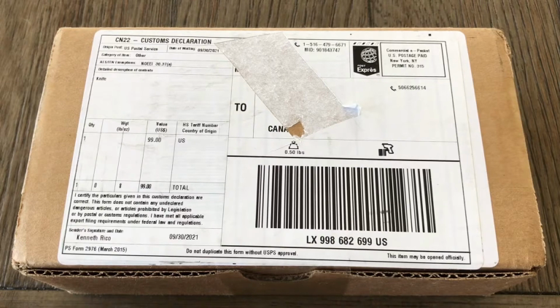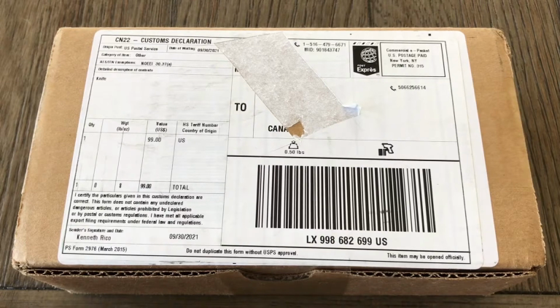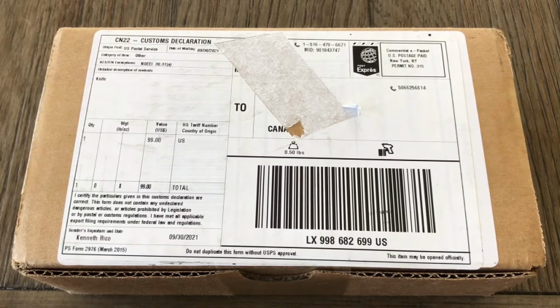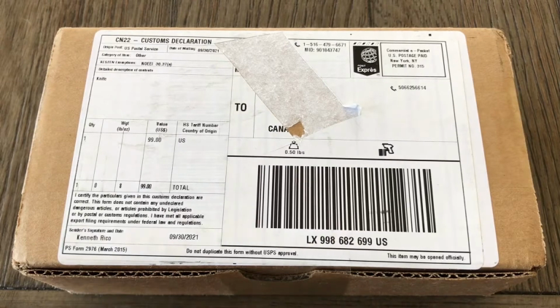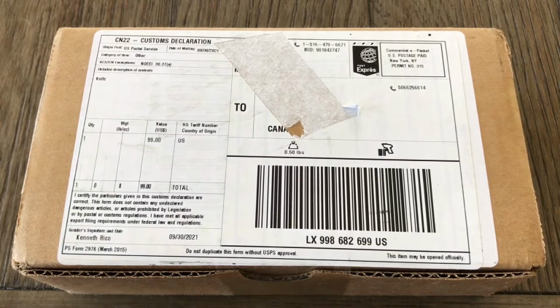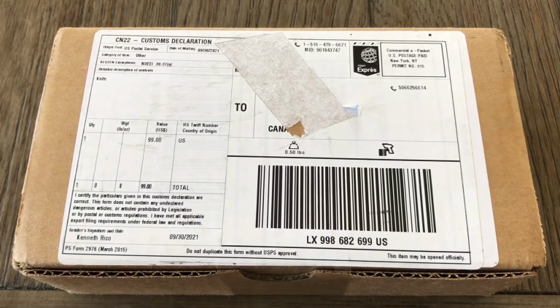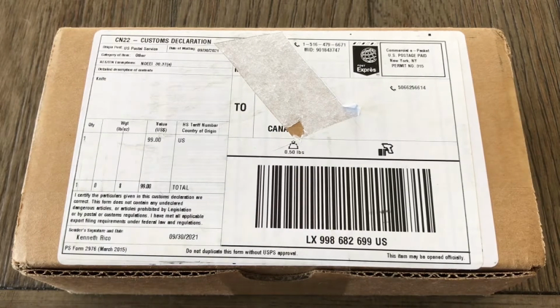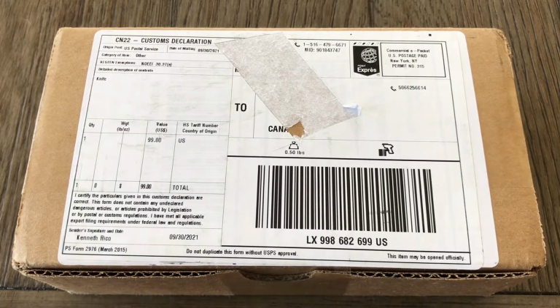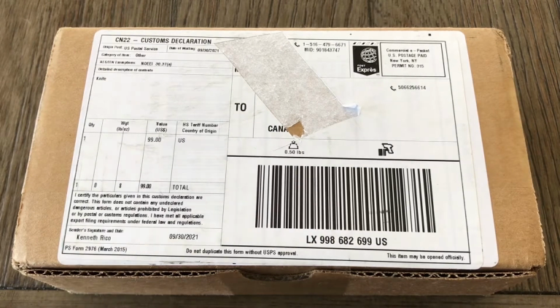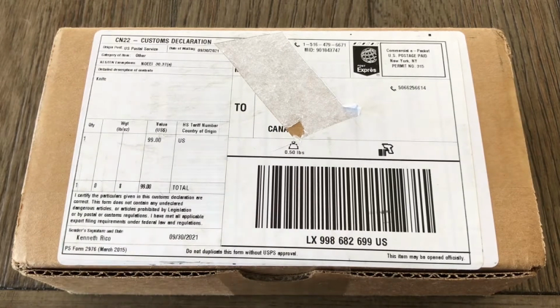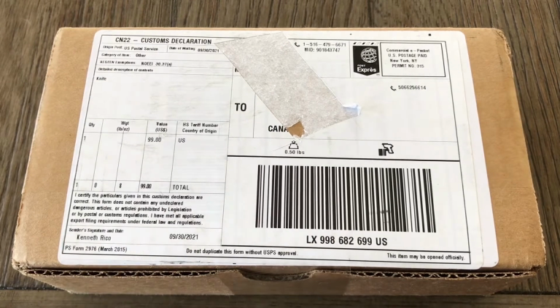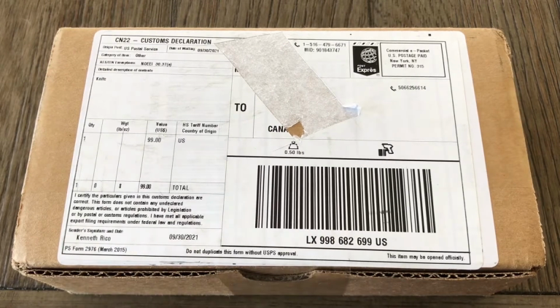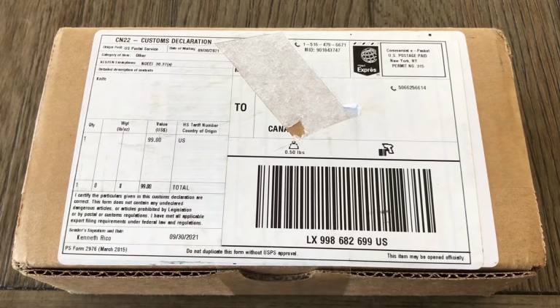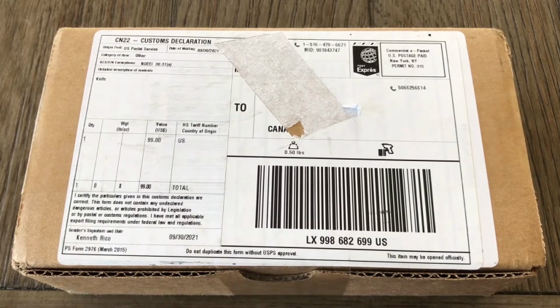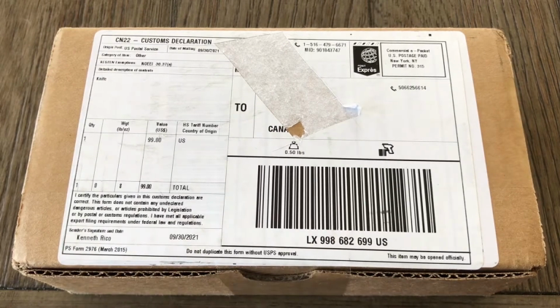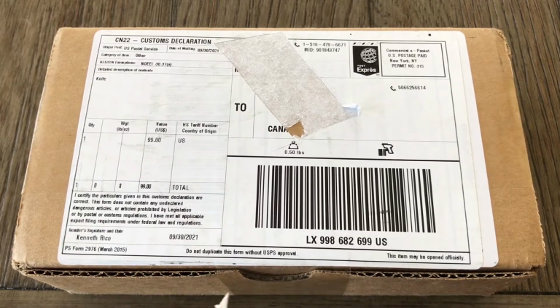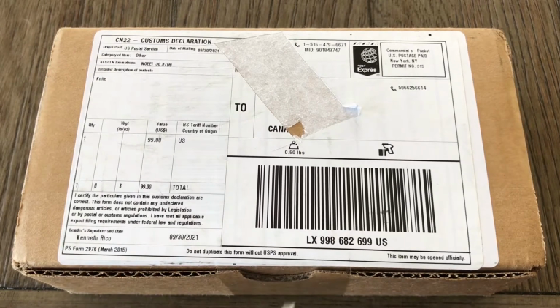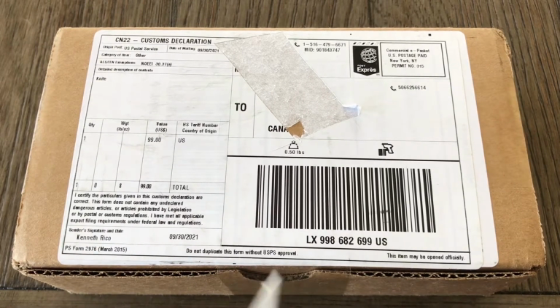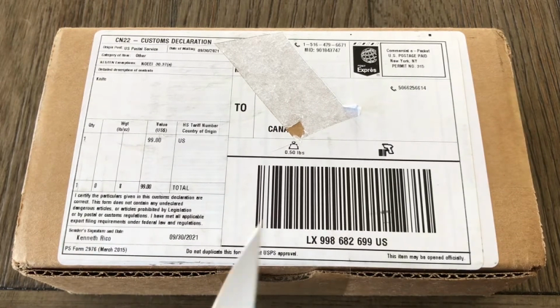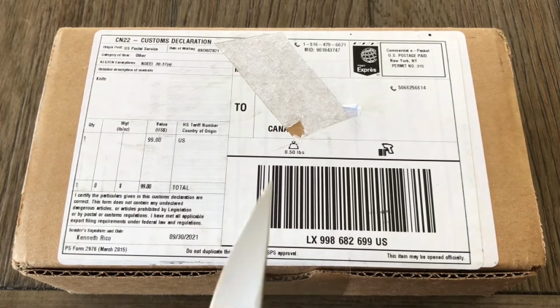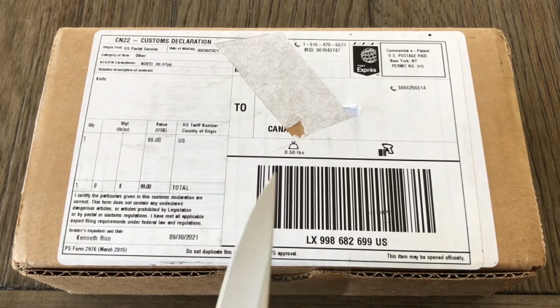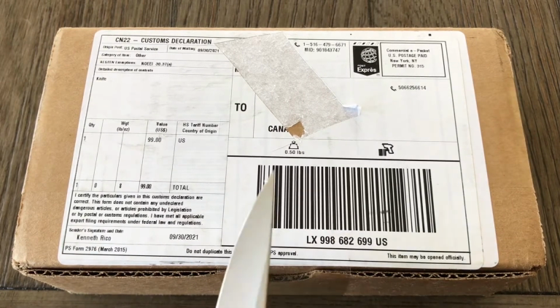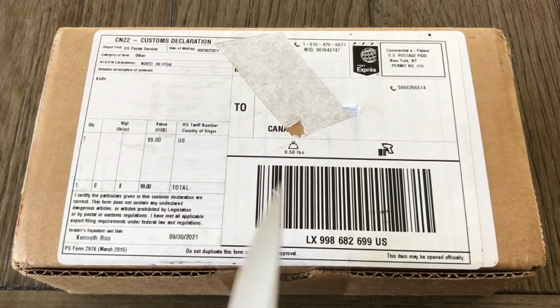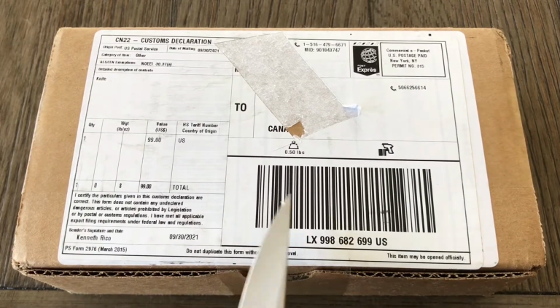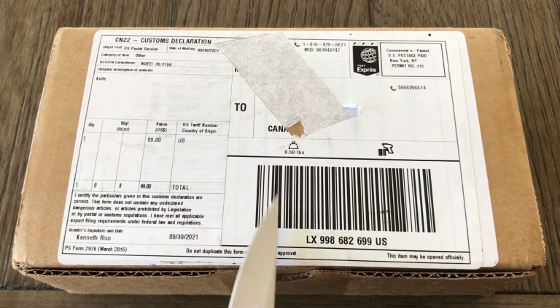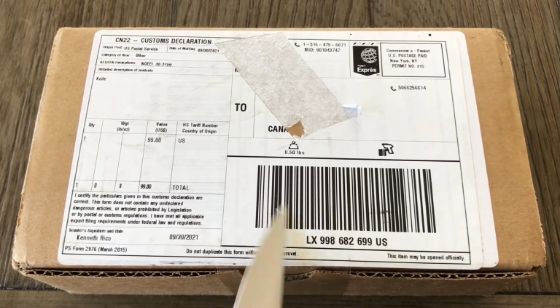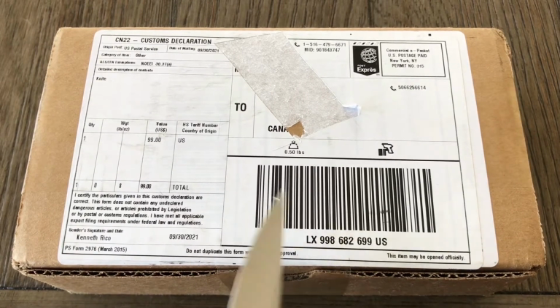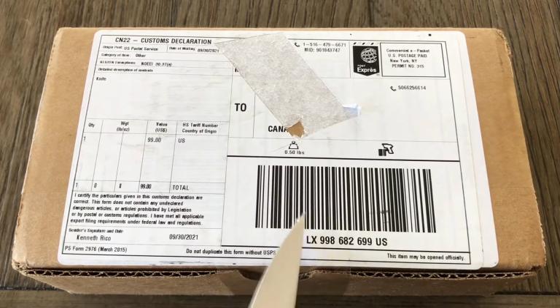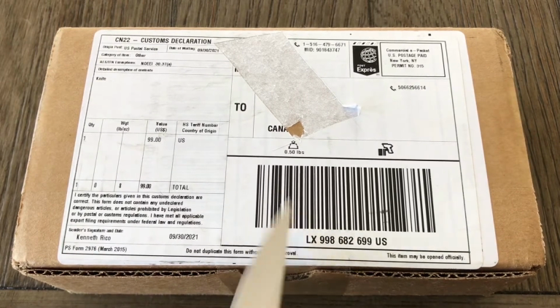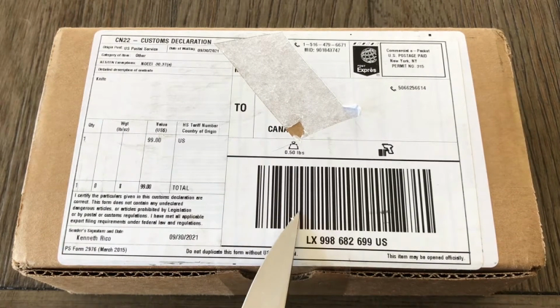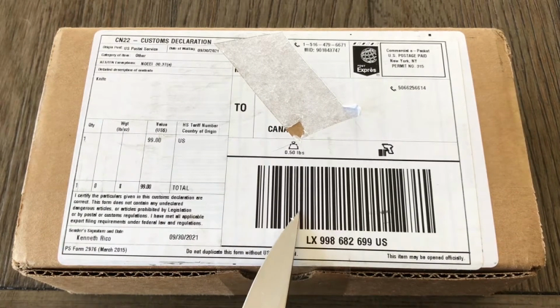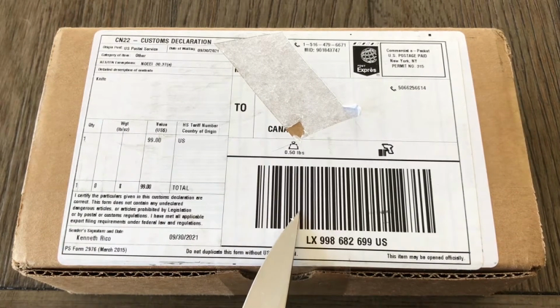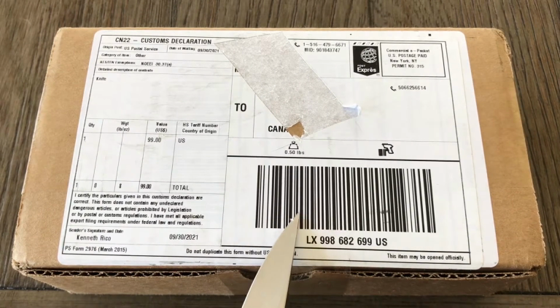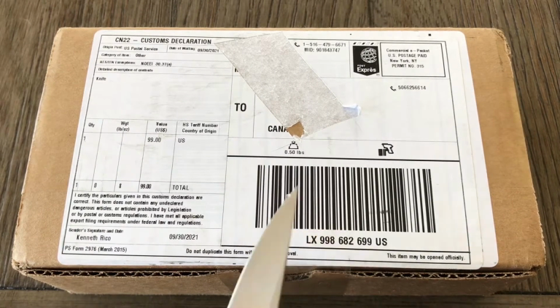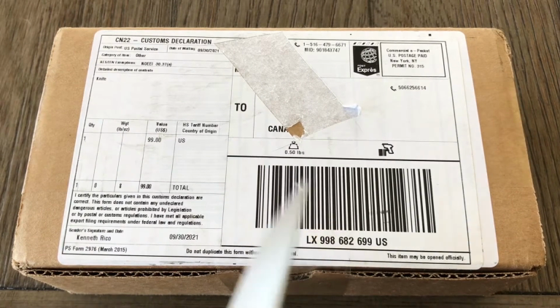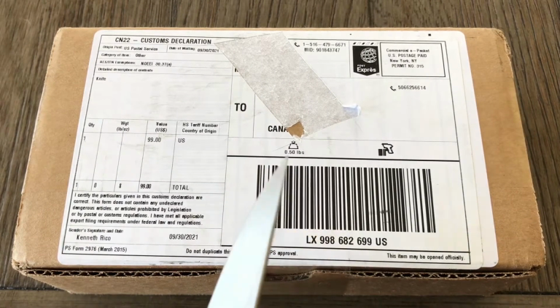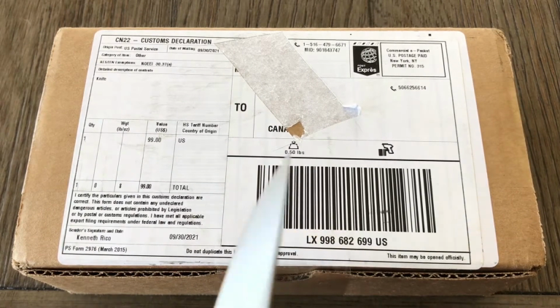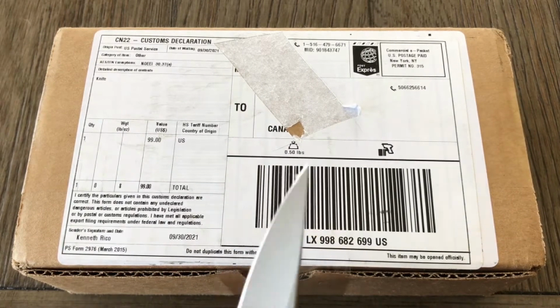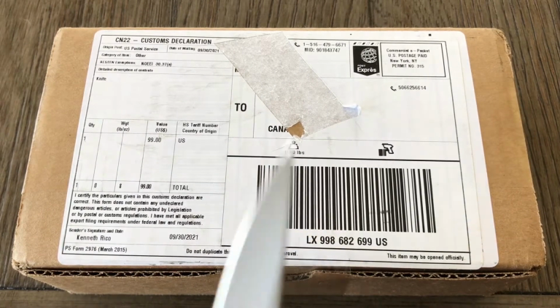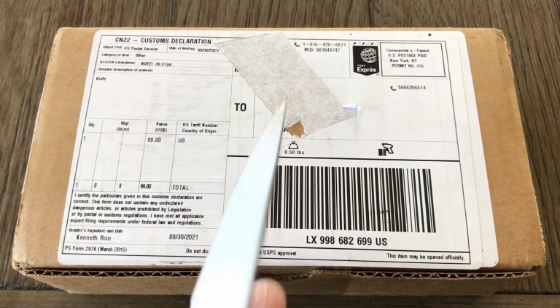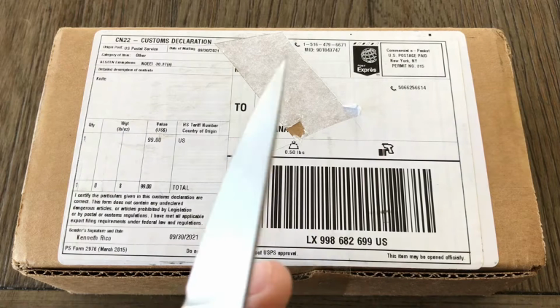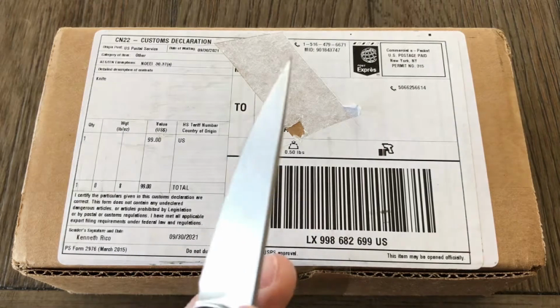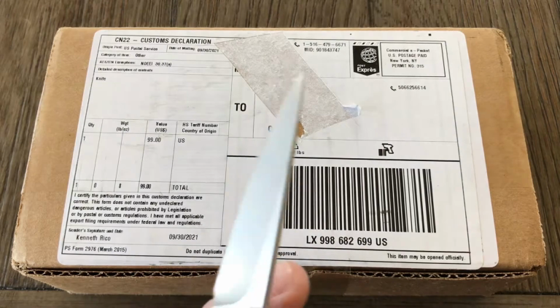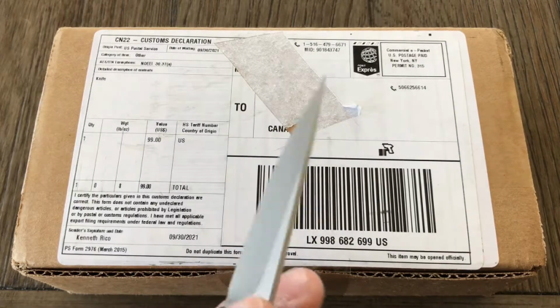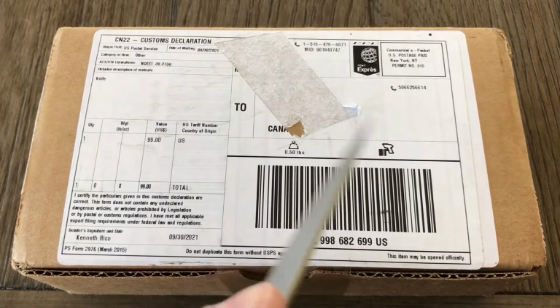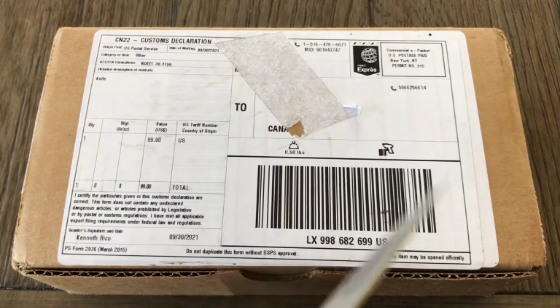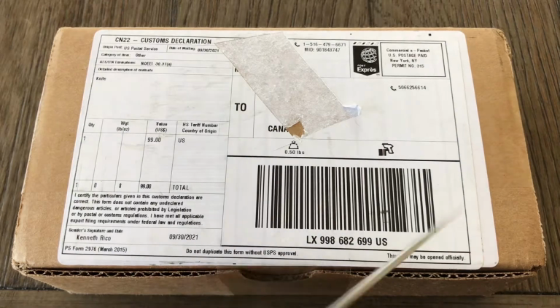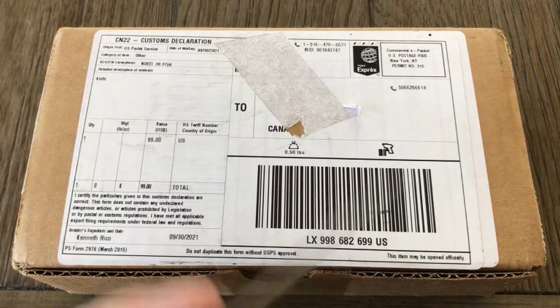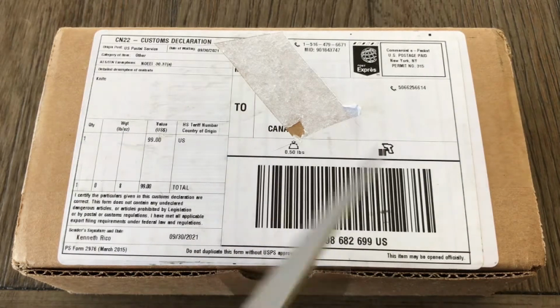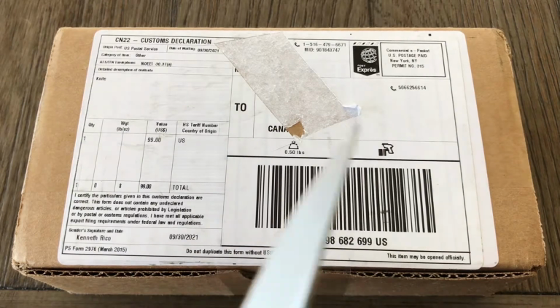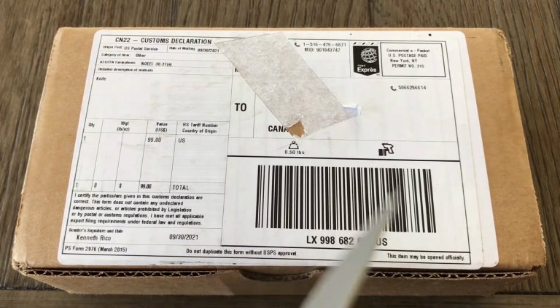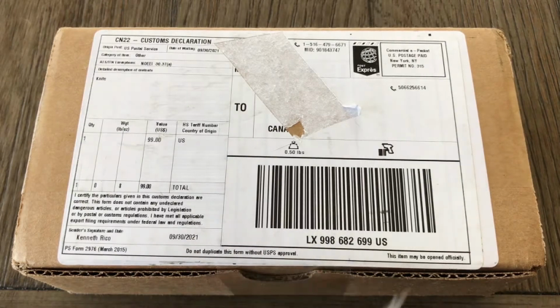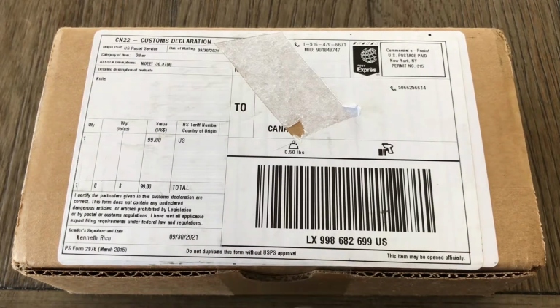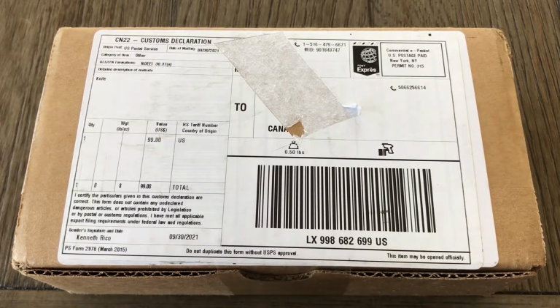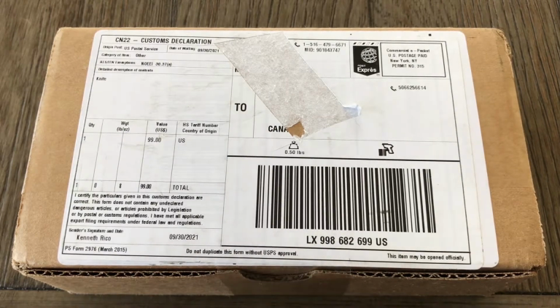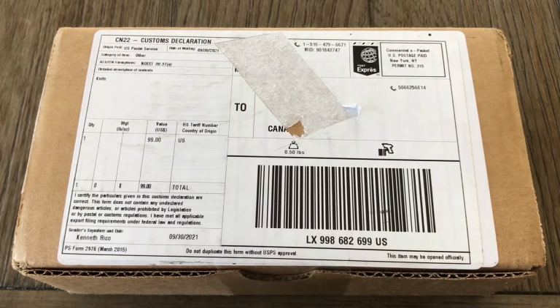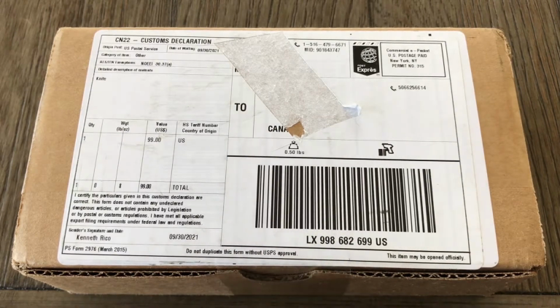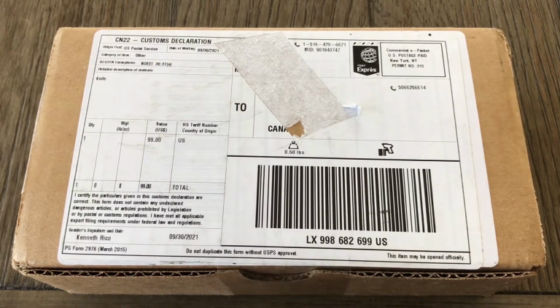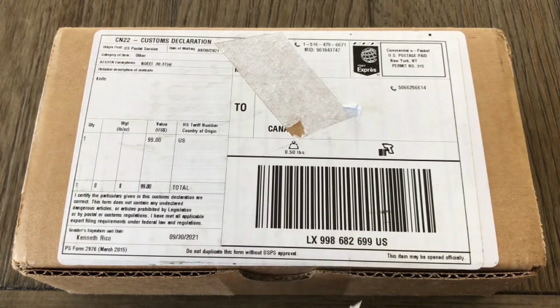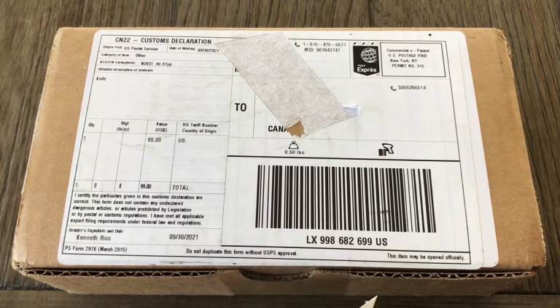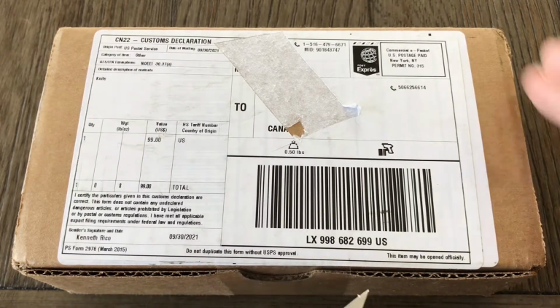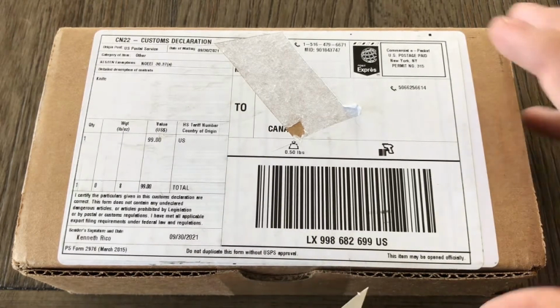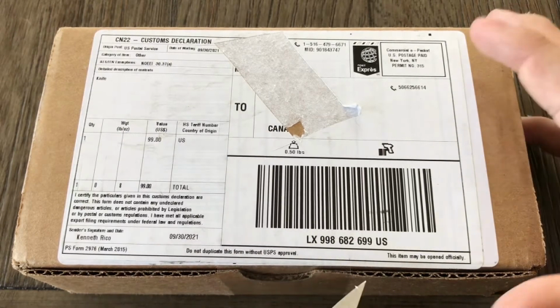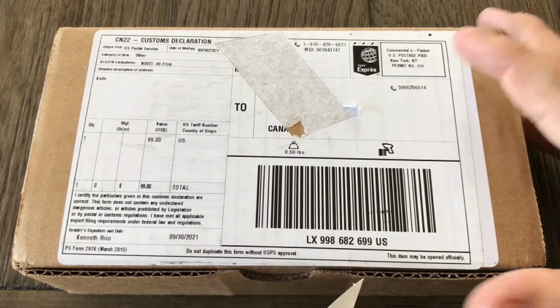Hello everybody, I'm Sharpenblade and today we're unboxing another exclusive knife from White Mountain Knives.